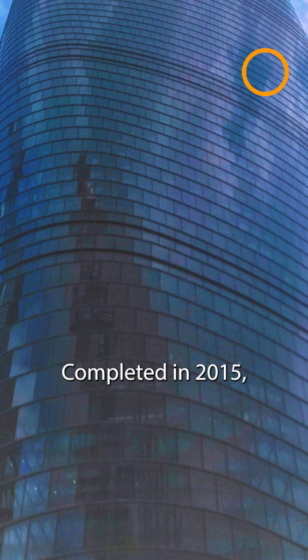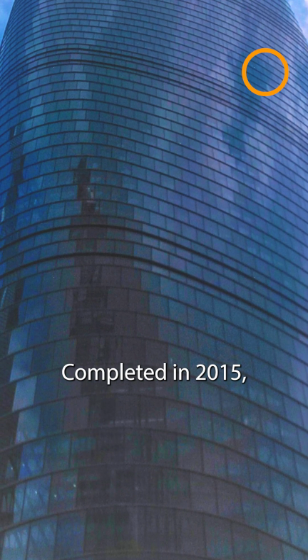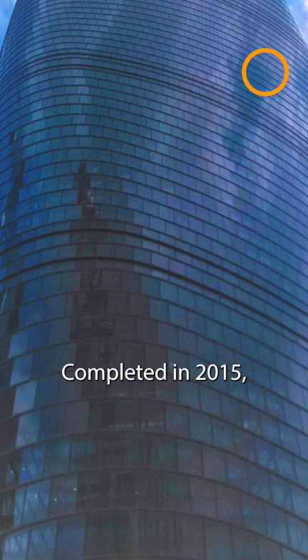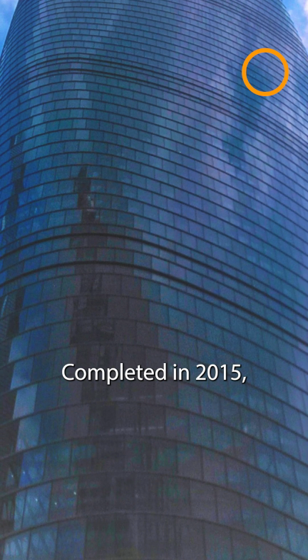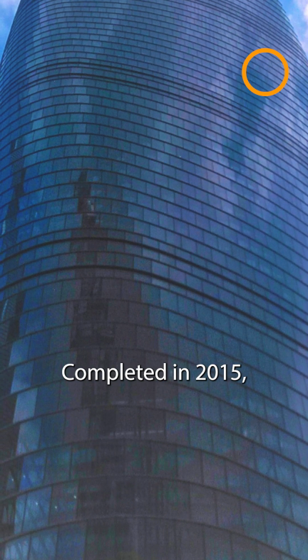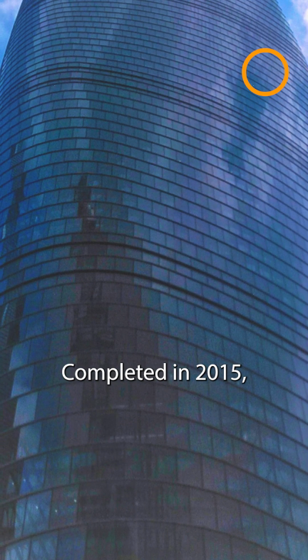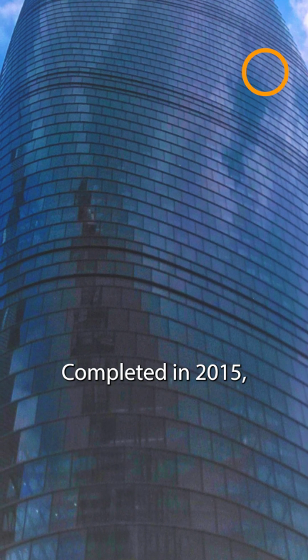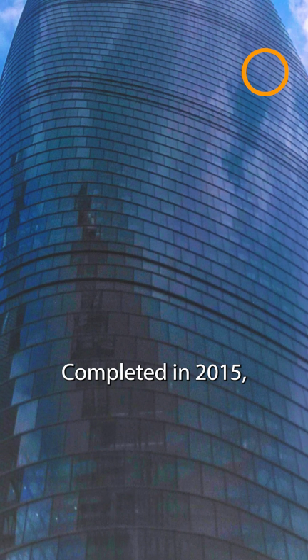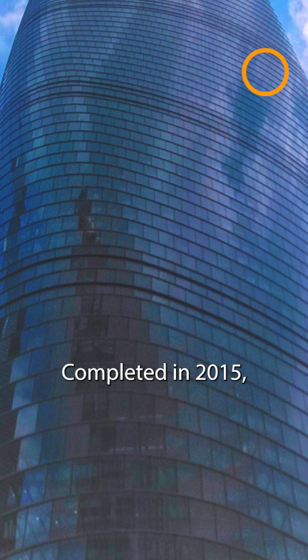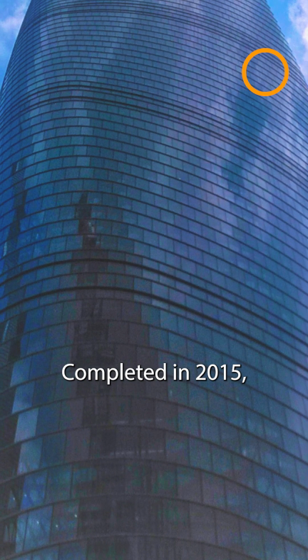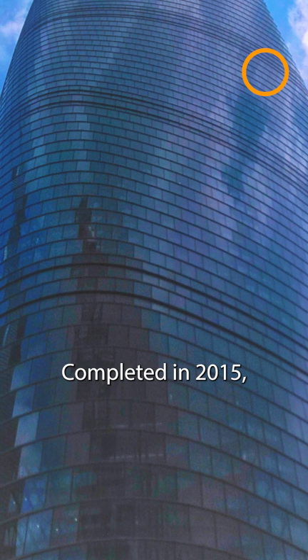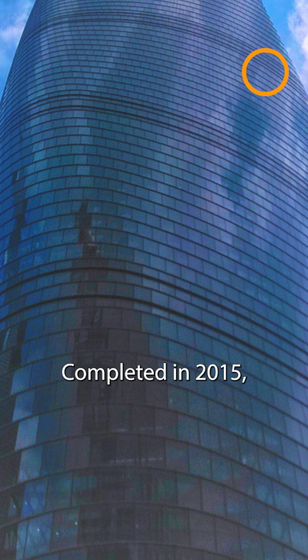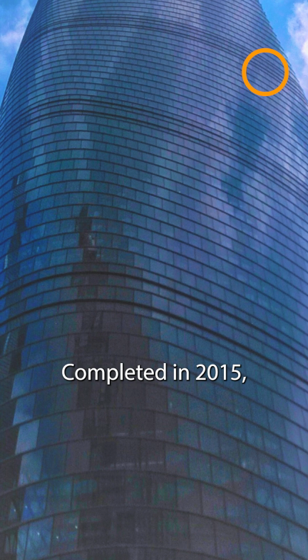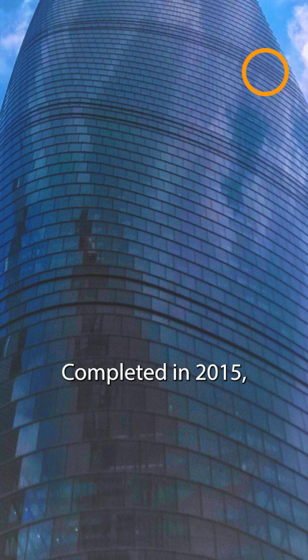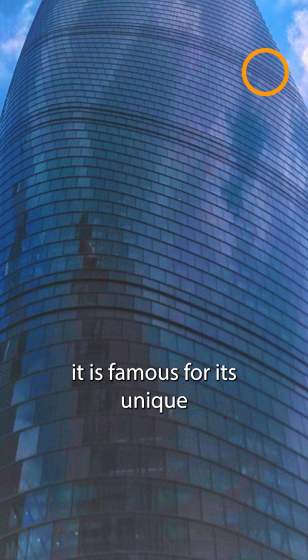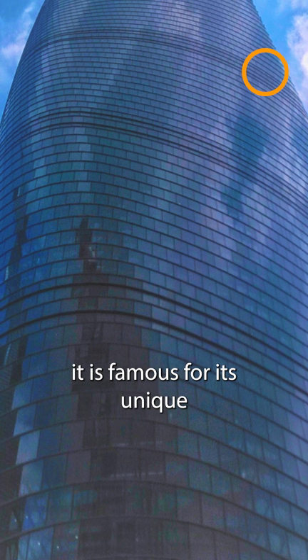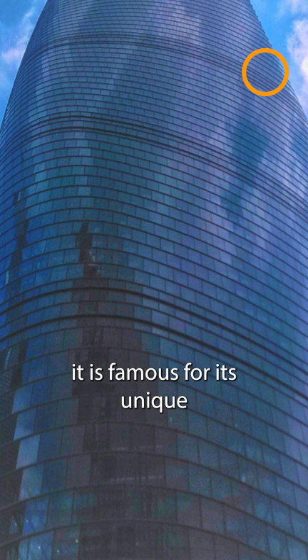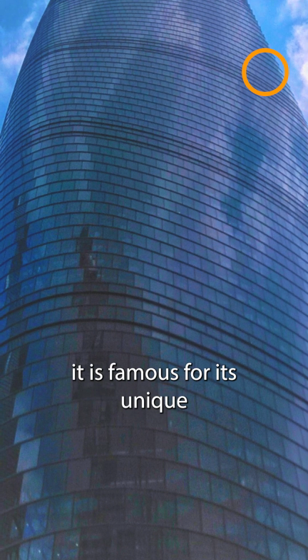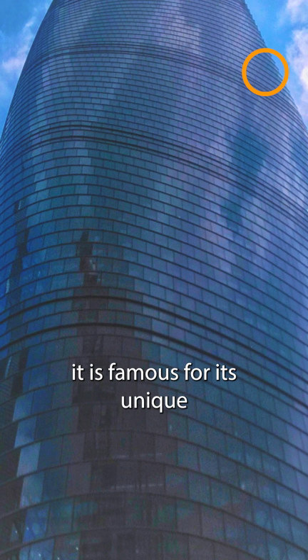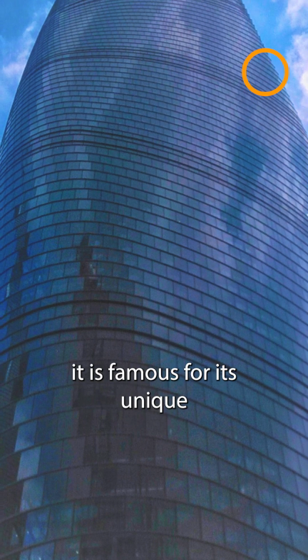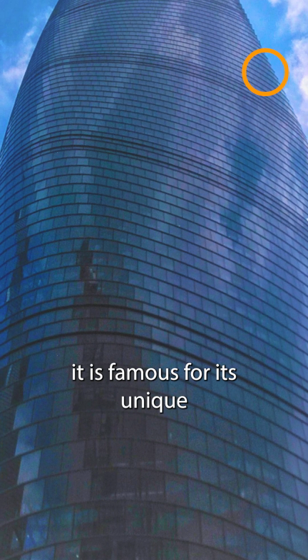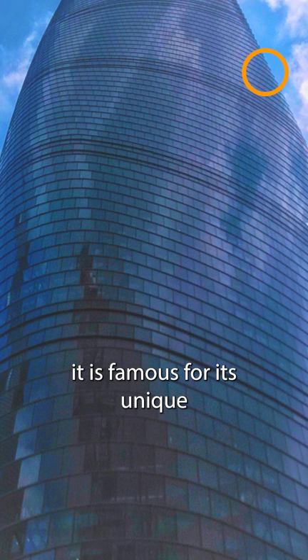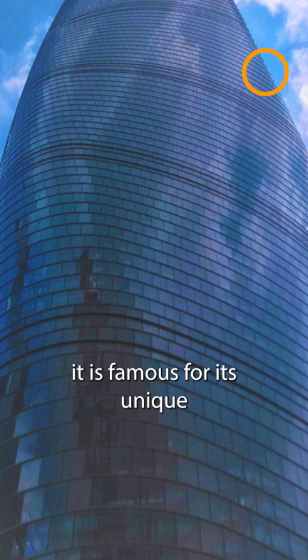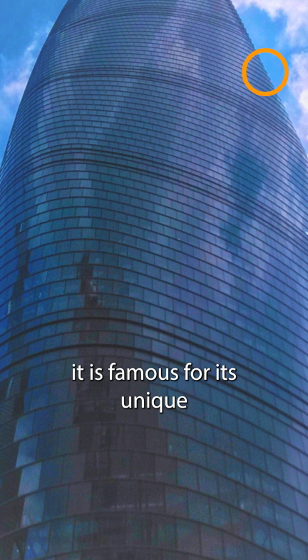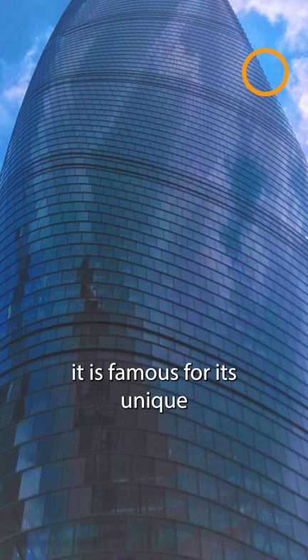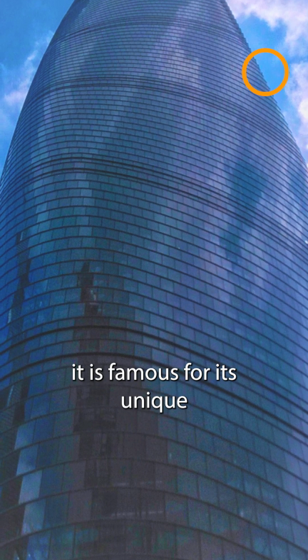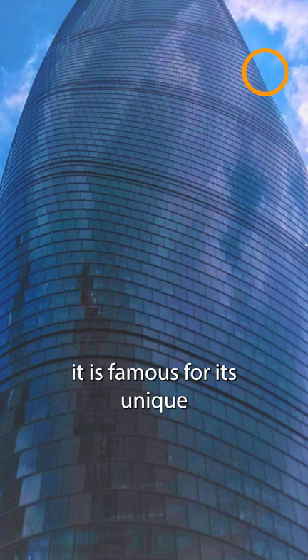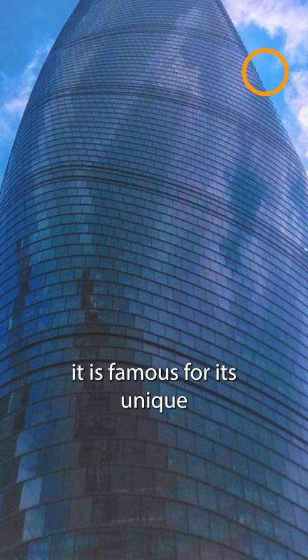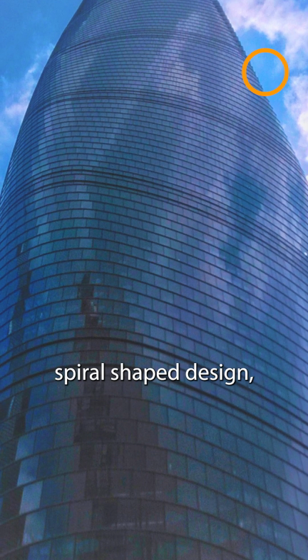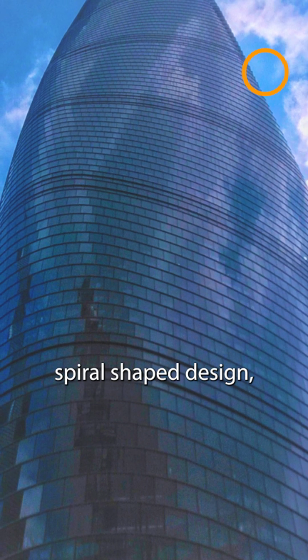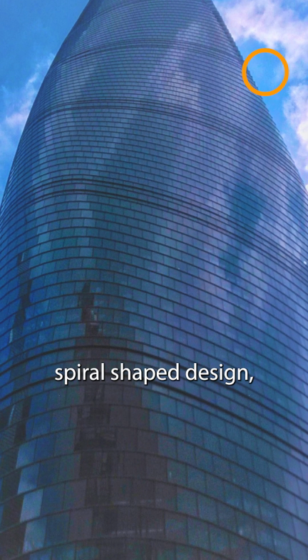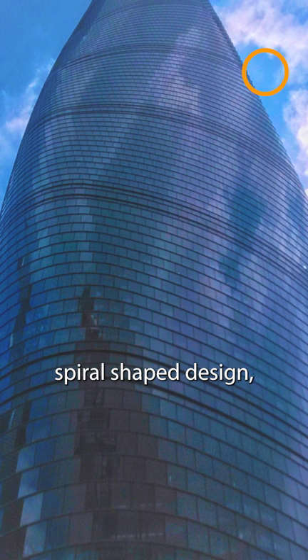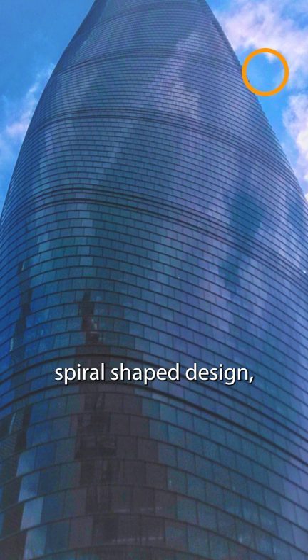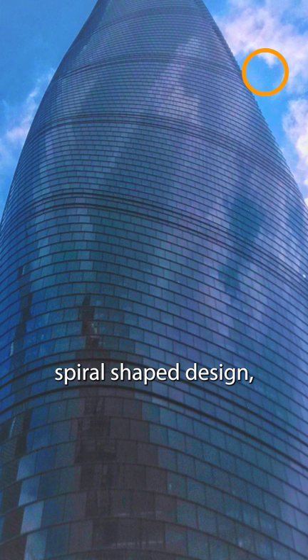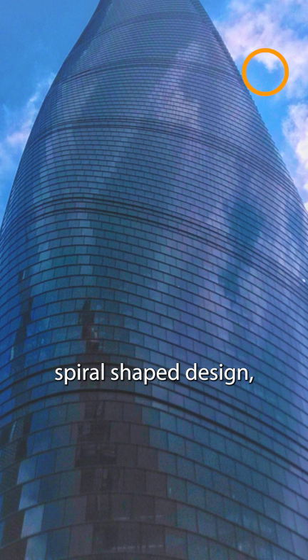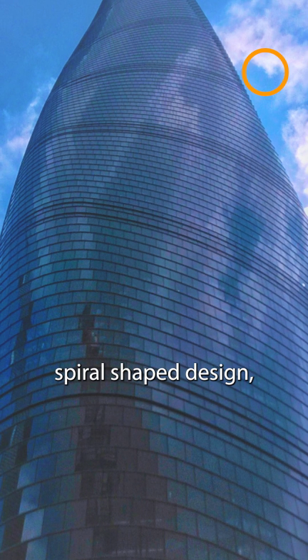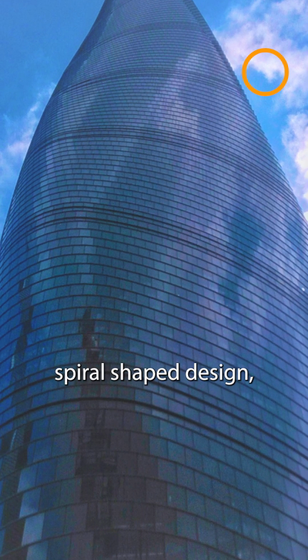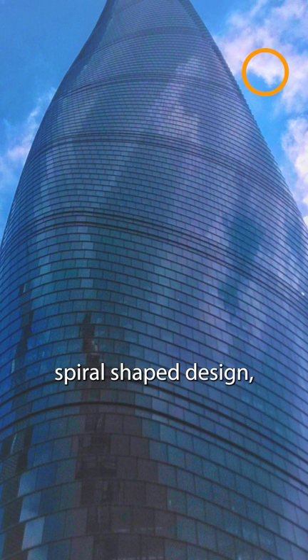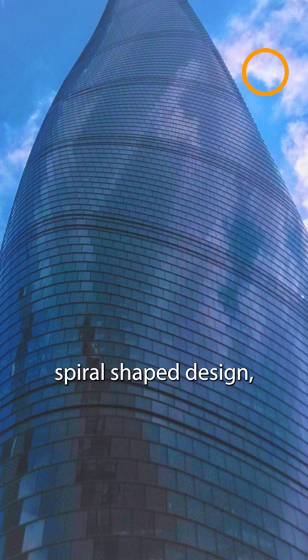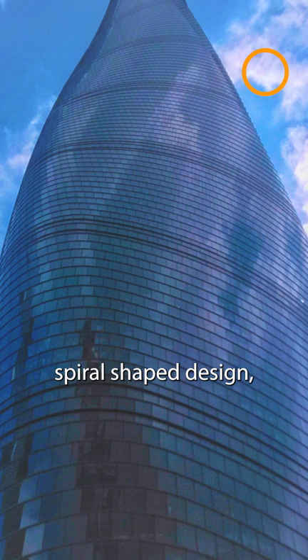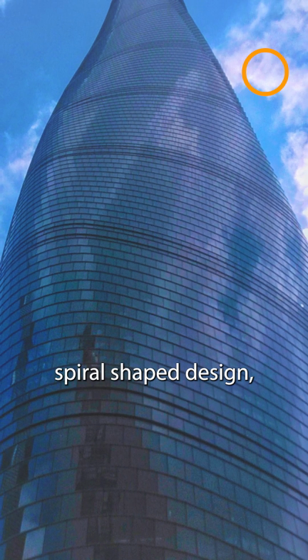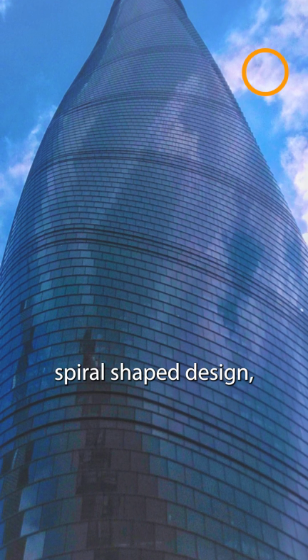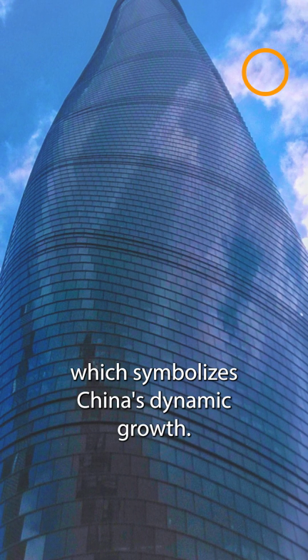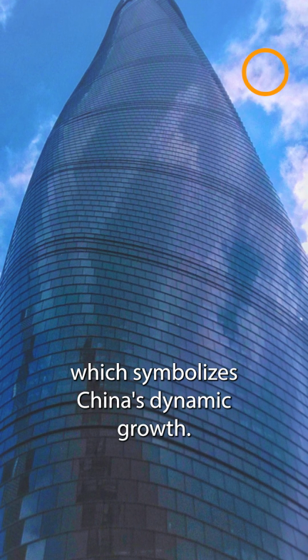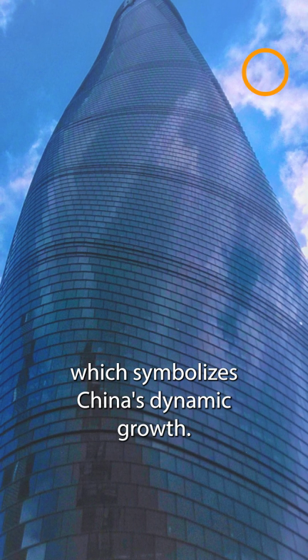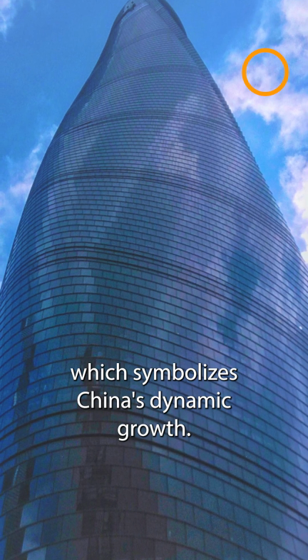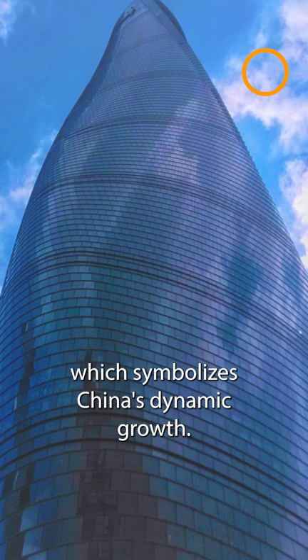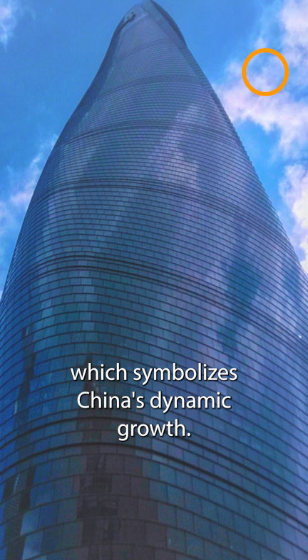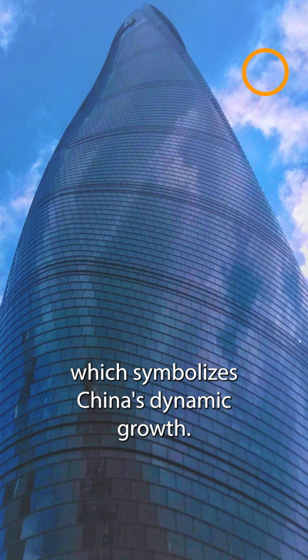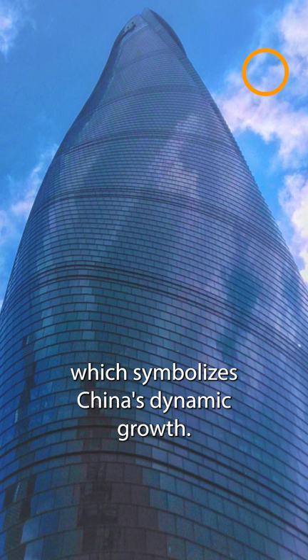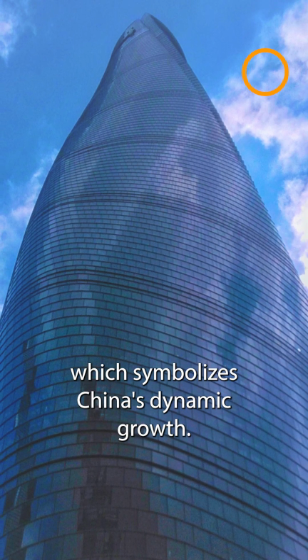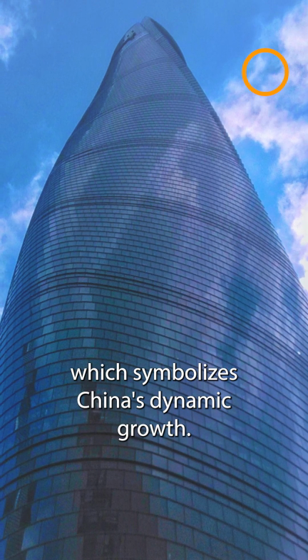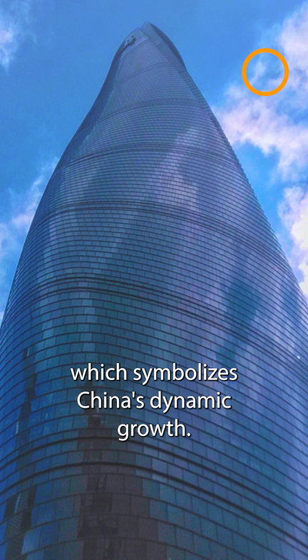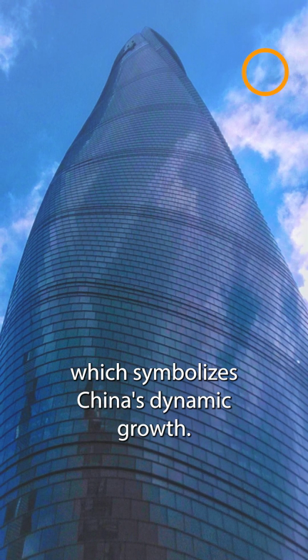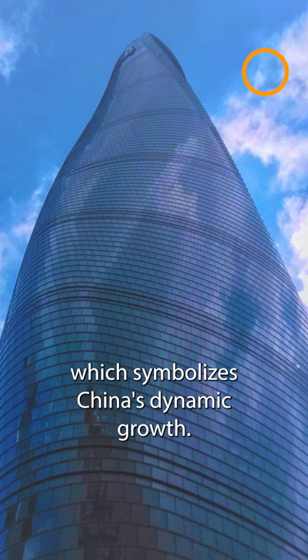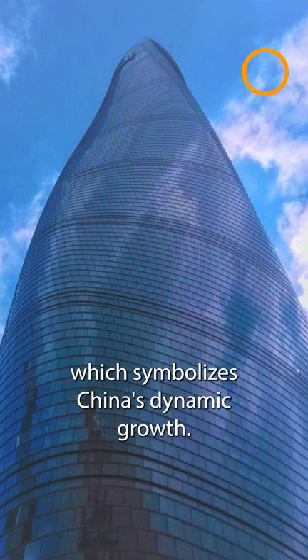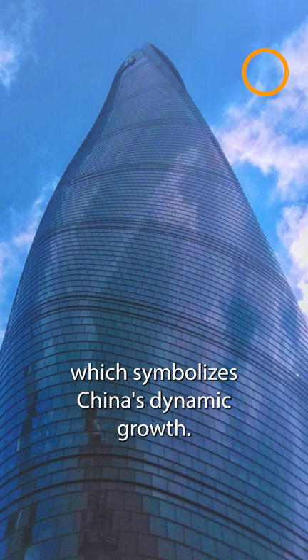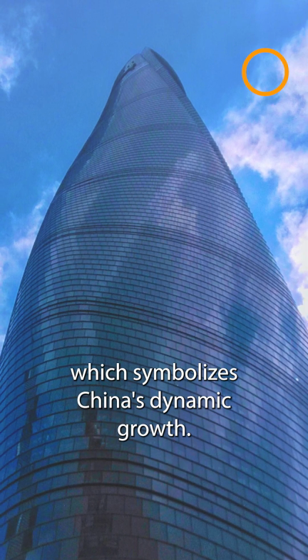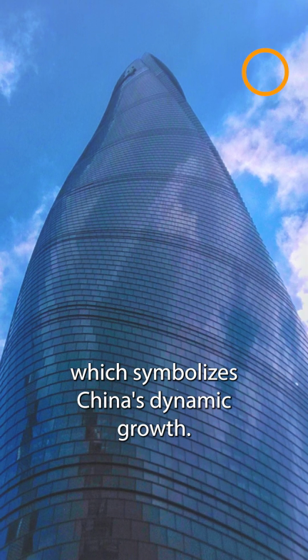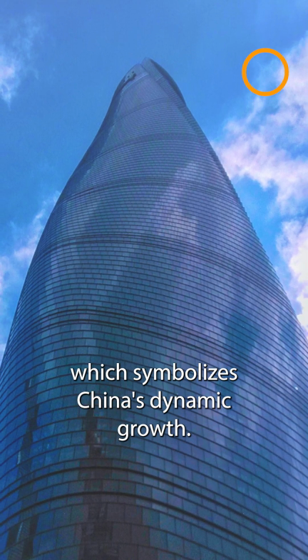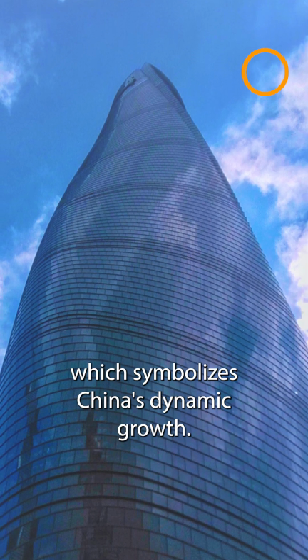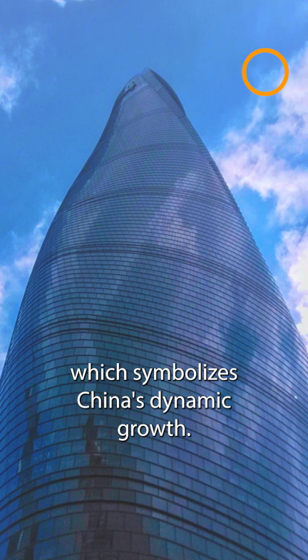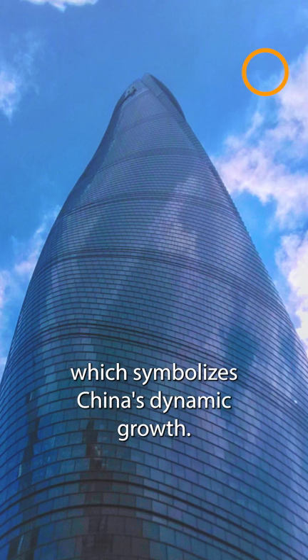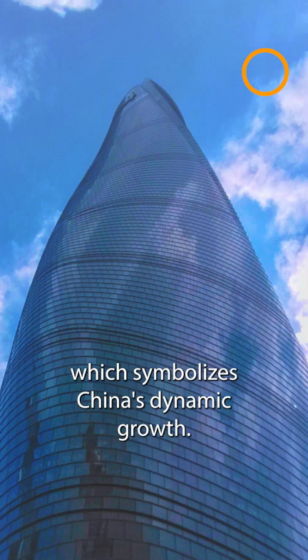Completed in 2015, it is famous for its unique spiral-shaped design, which symbolizes China's dynamic growth.